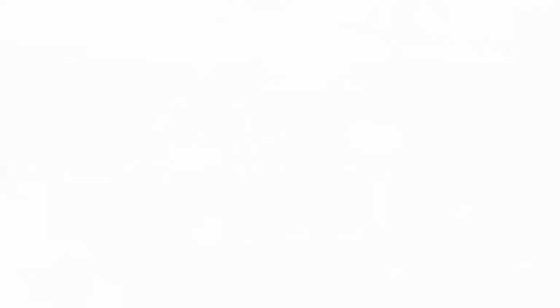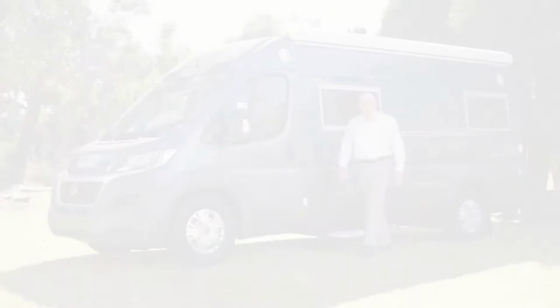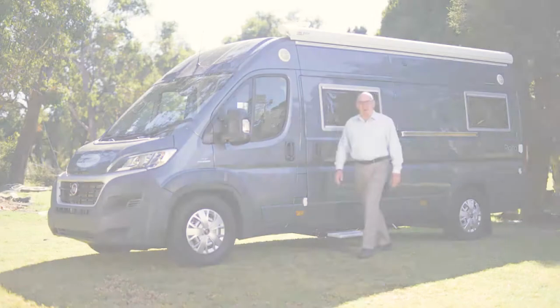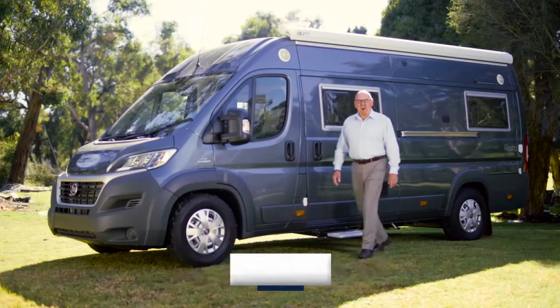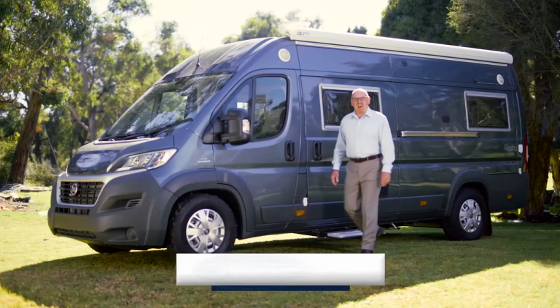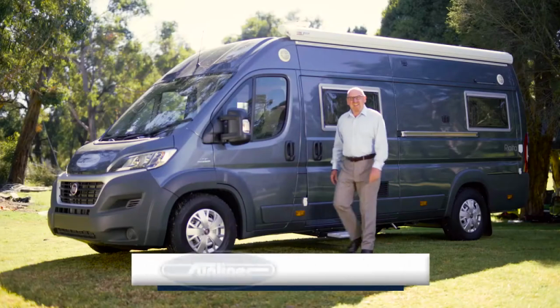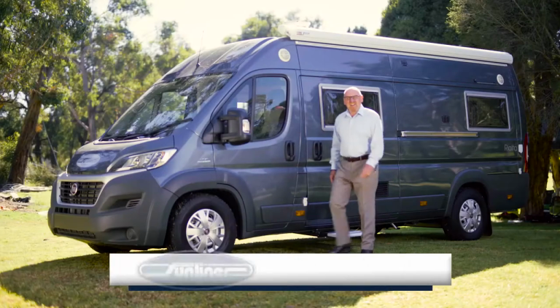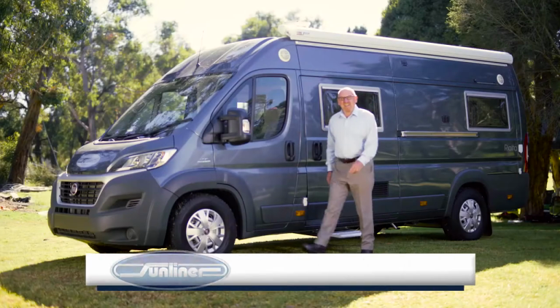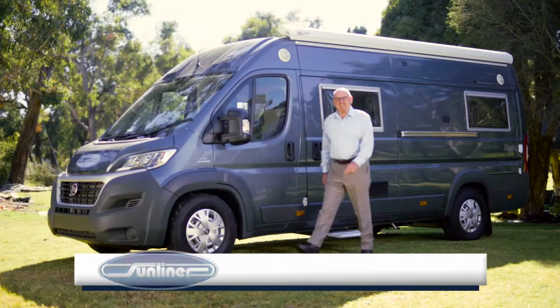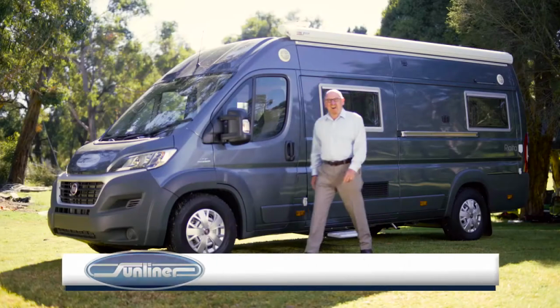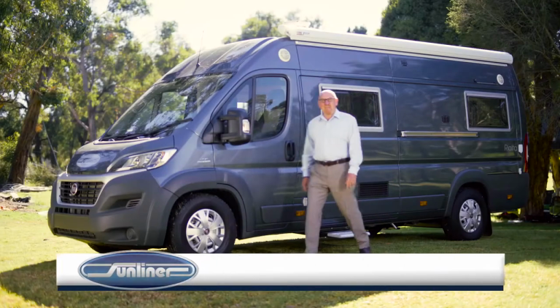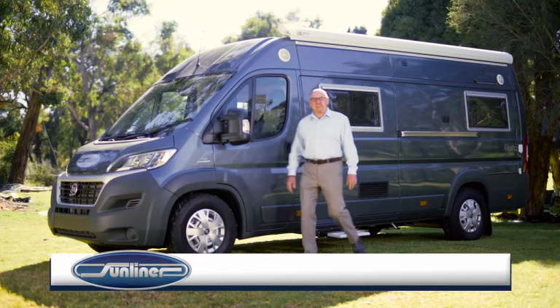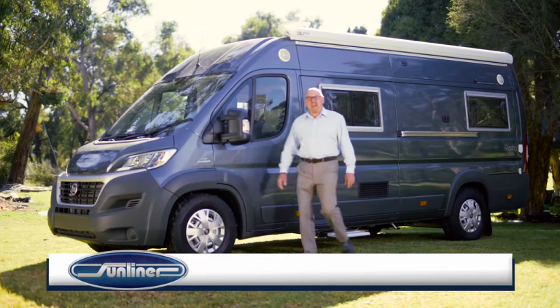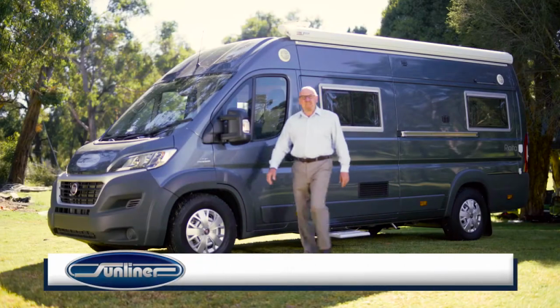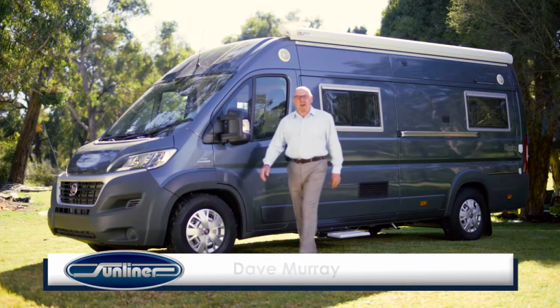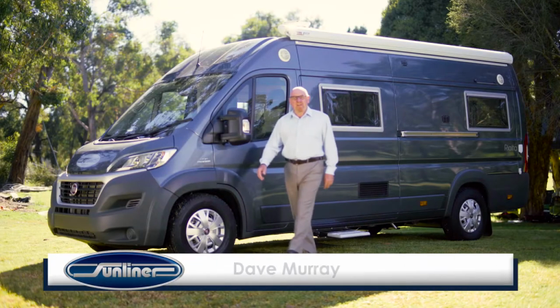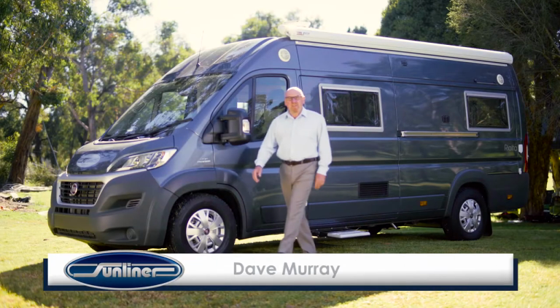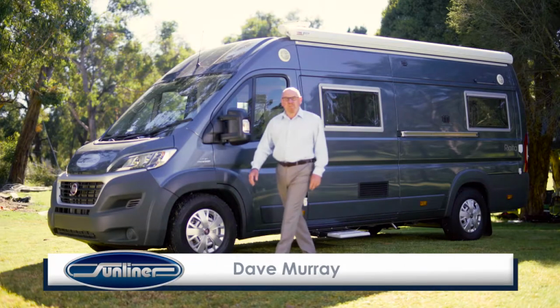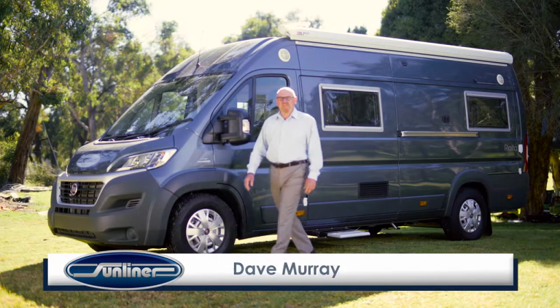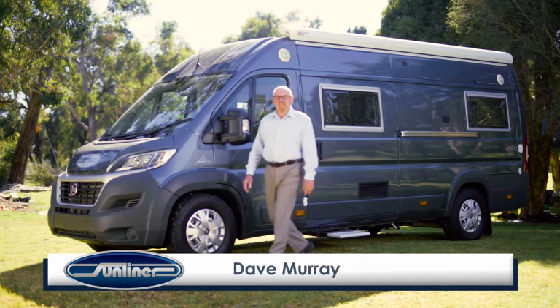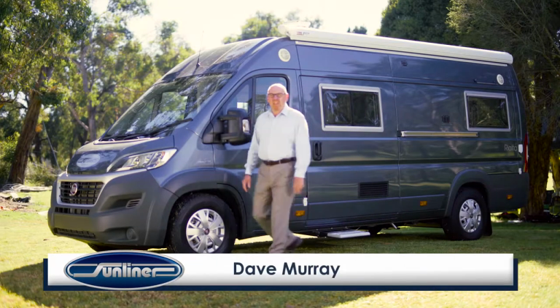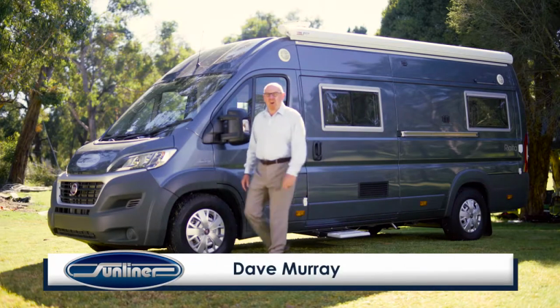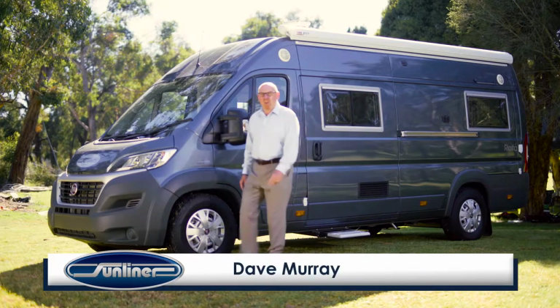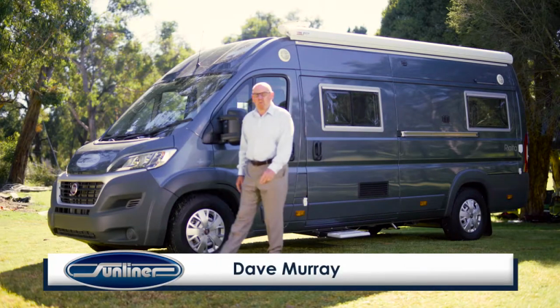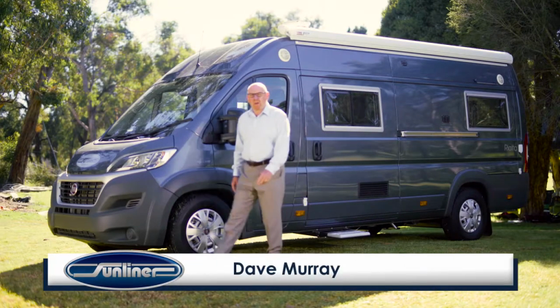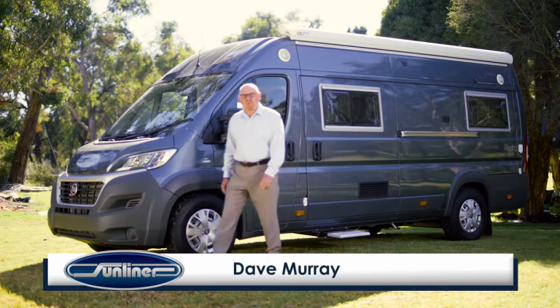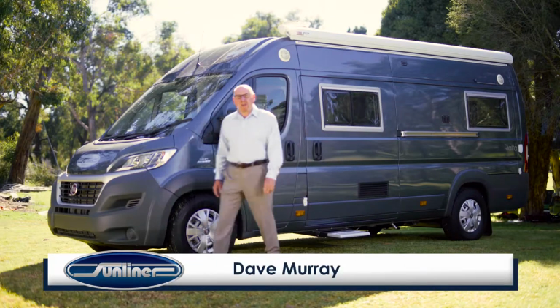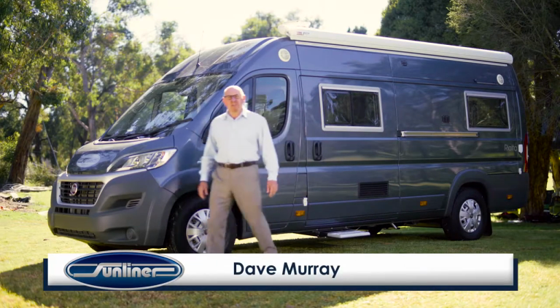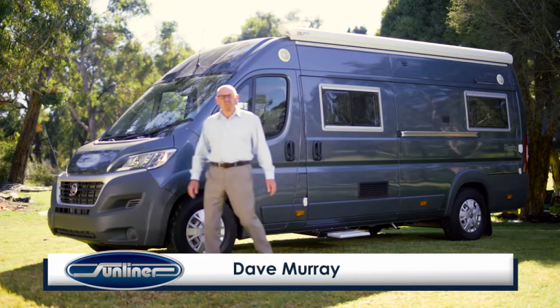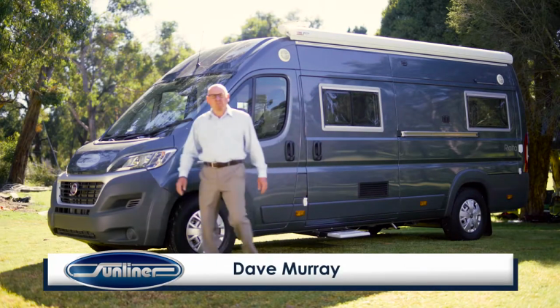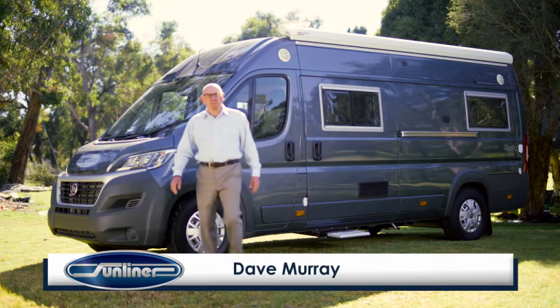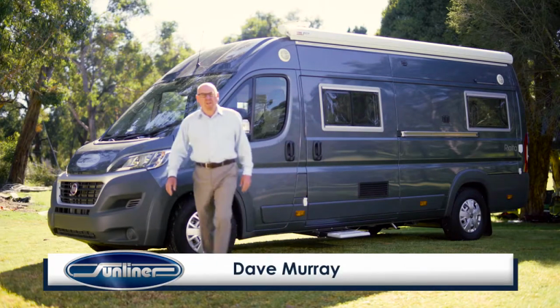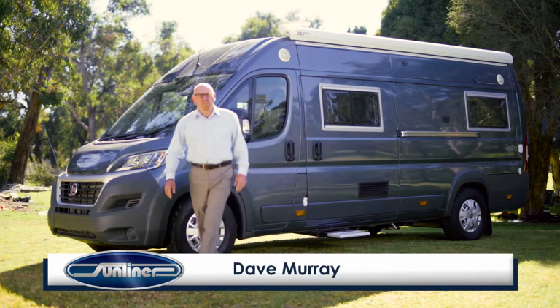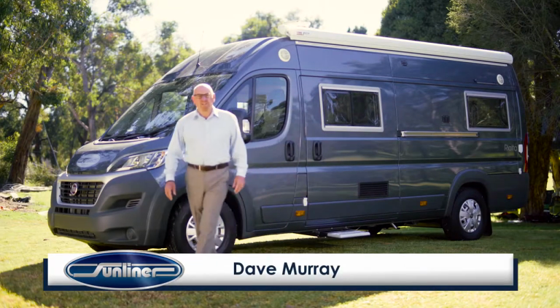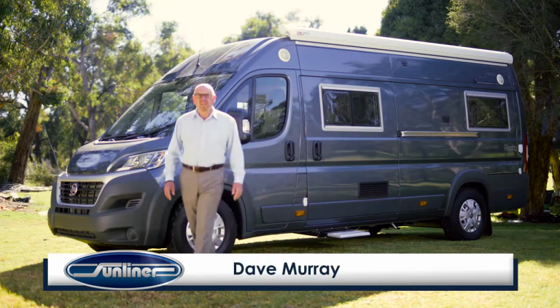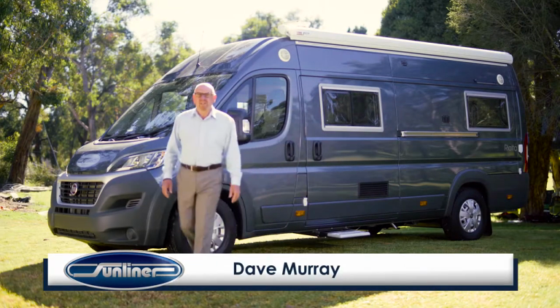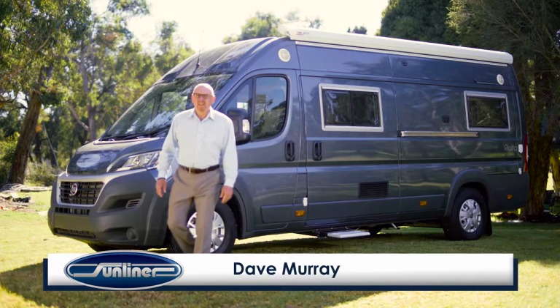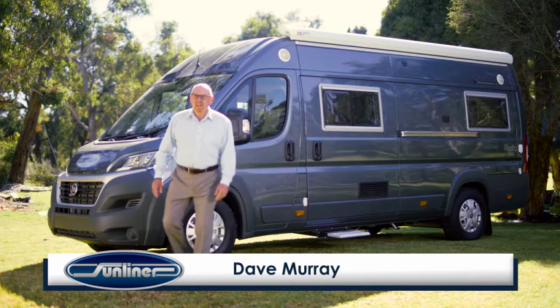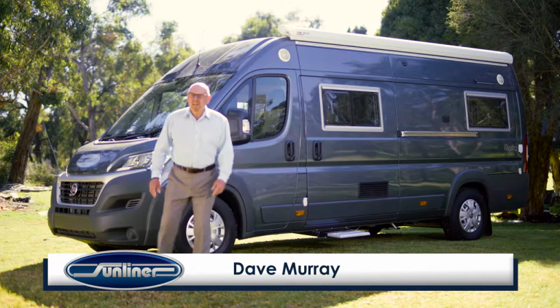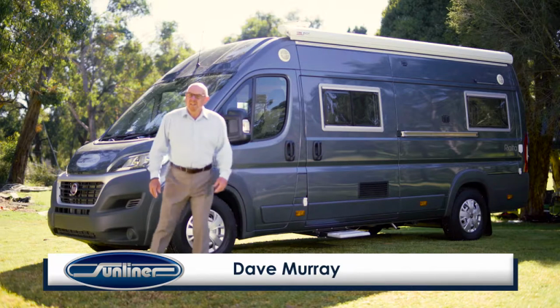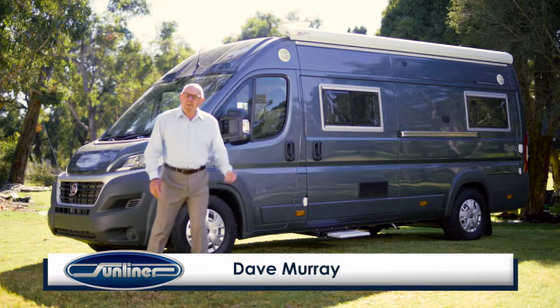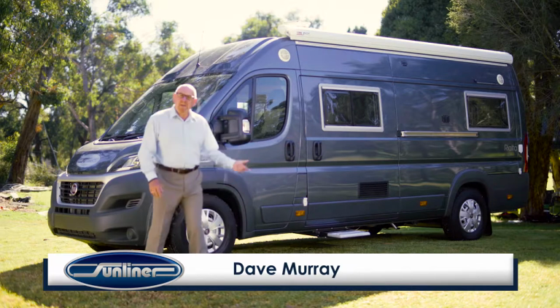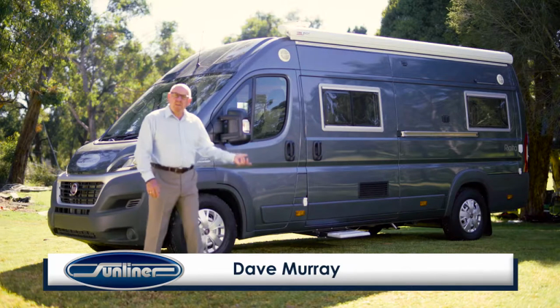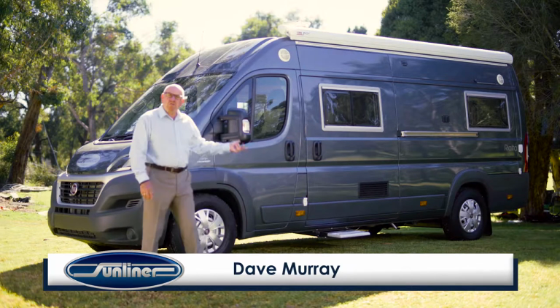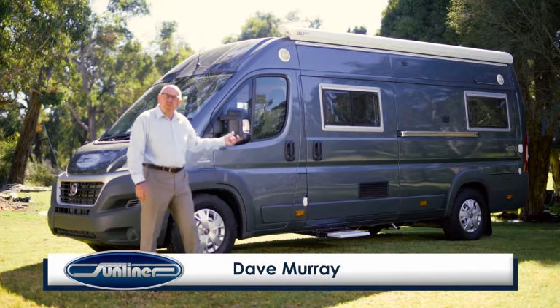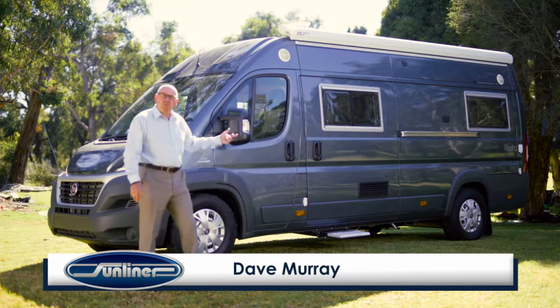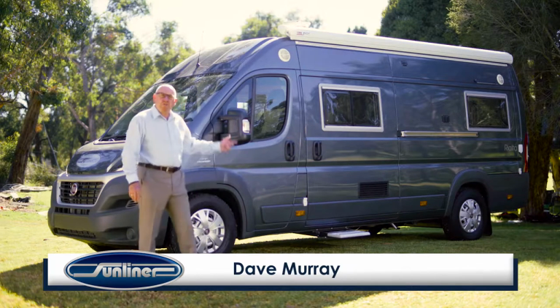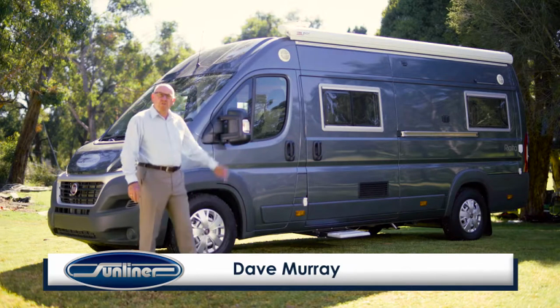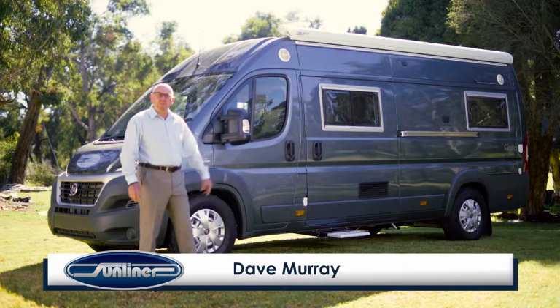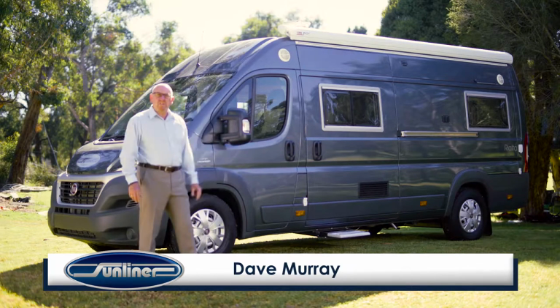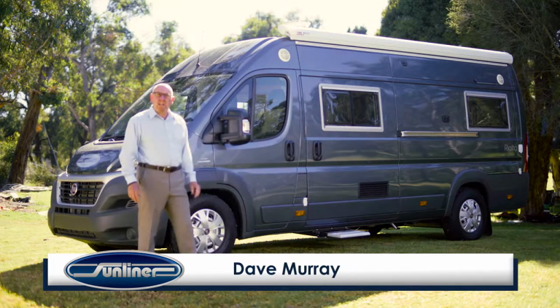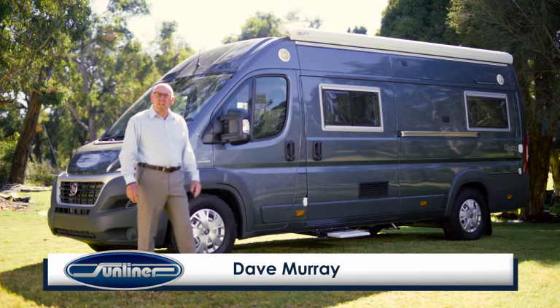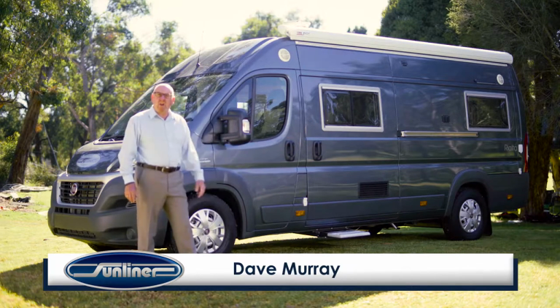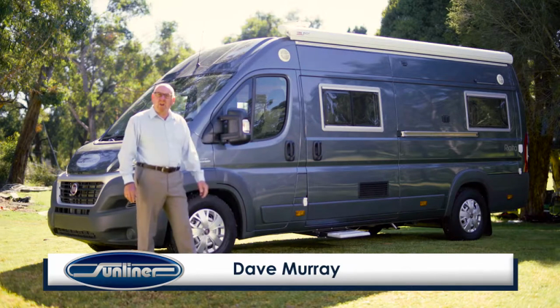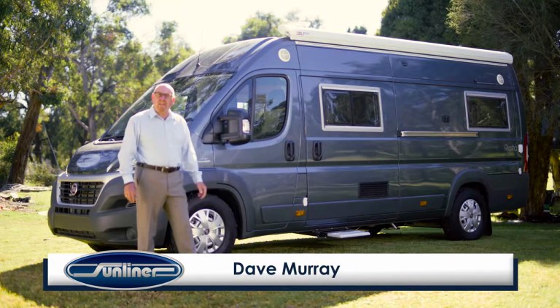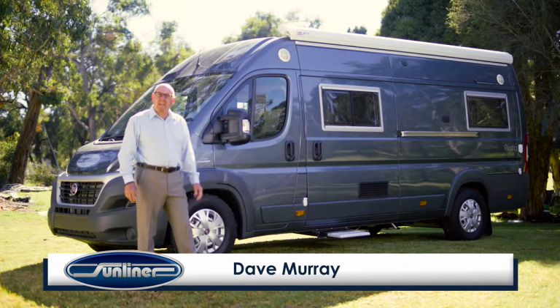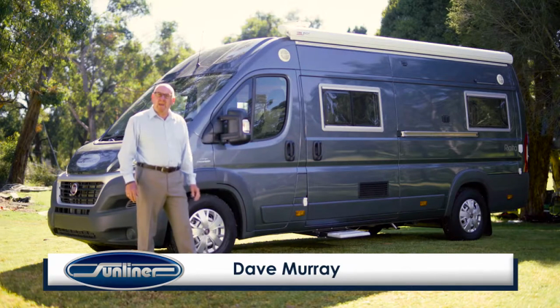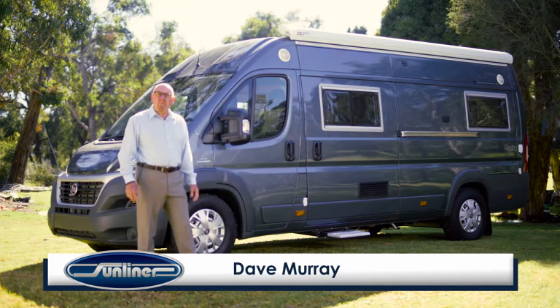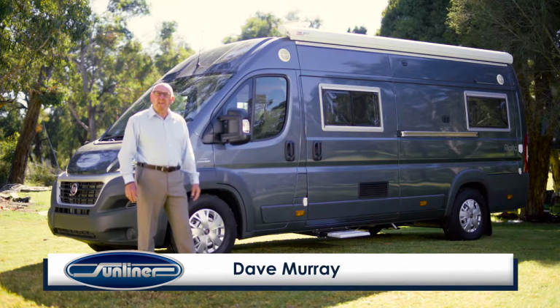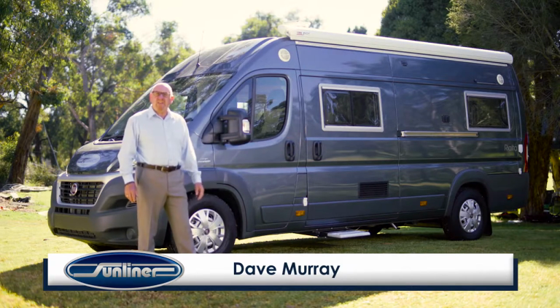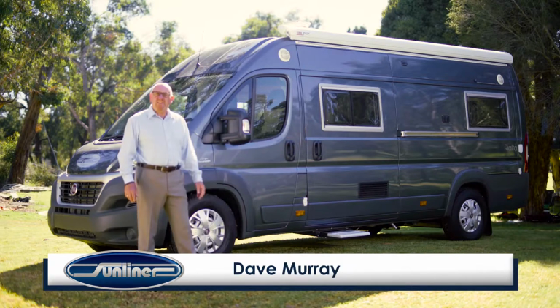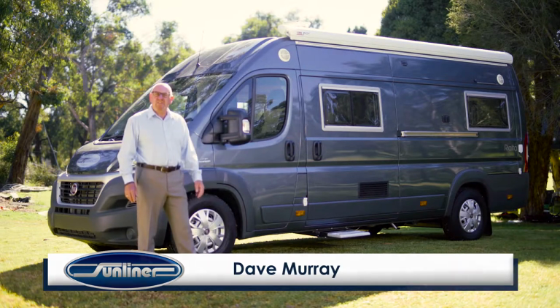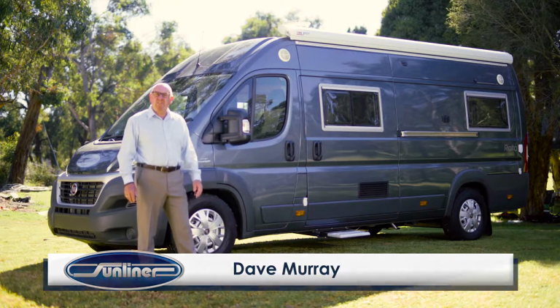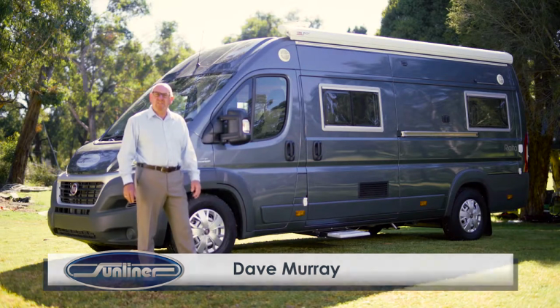Hi, I'm Dave Murray from Sunliner Recreational Vehicles. Let me introduce you to the Sunliner Campervan series.